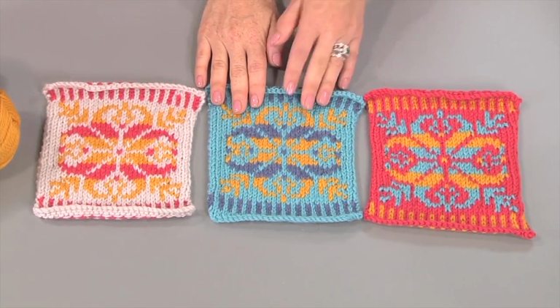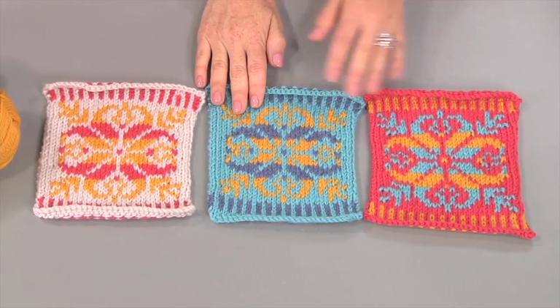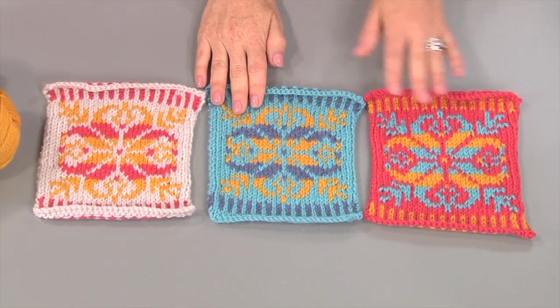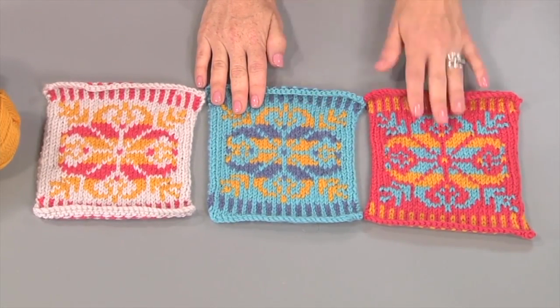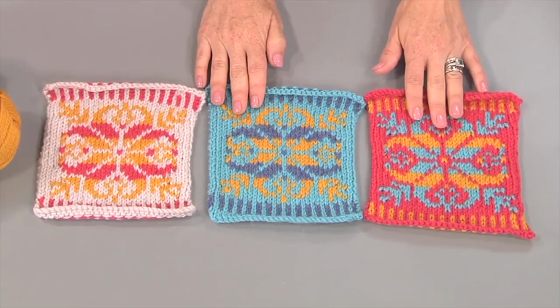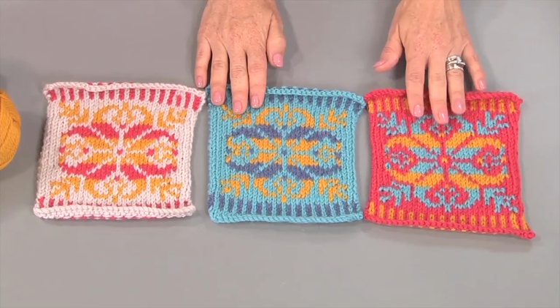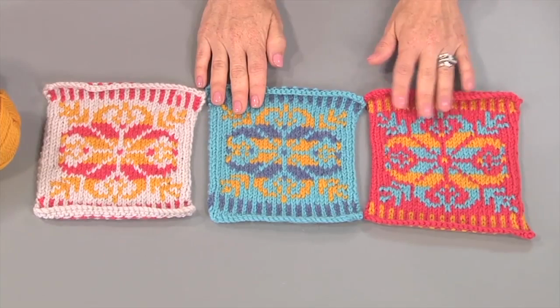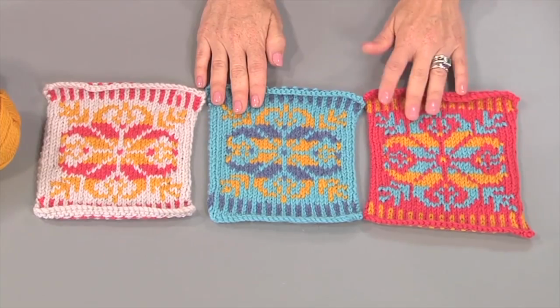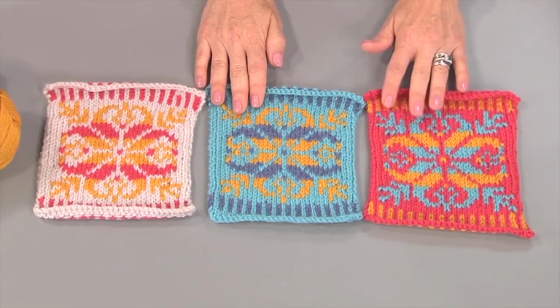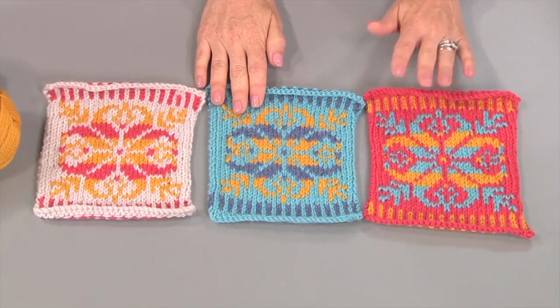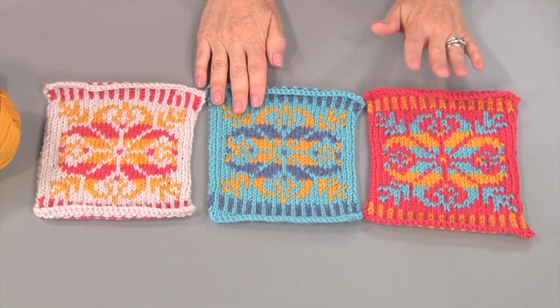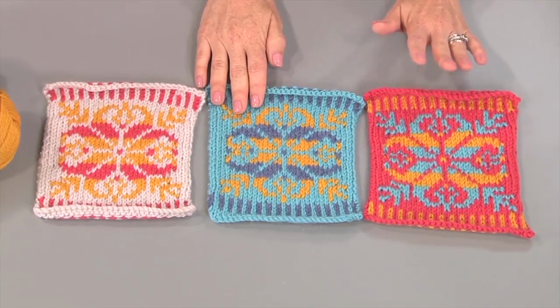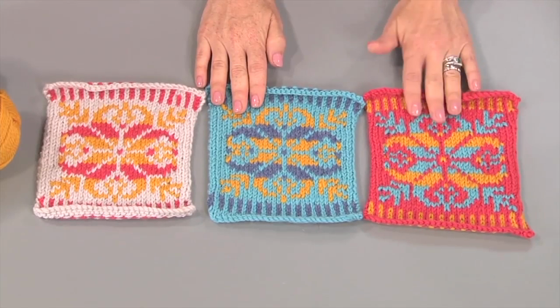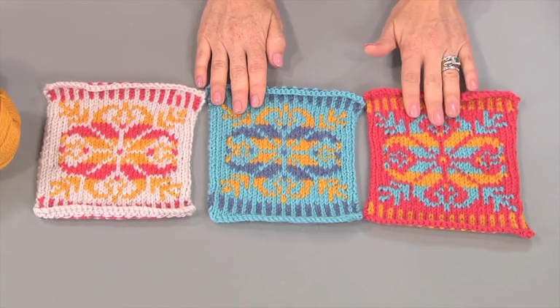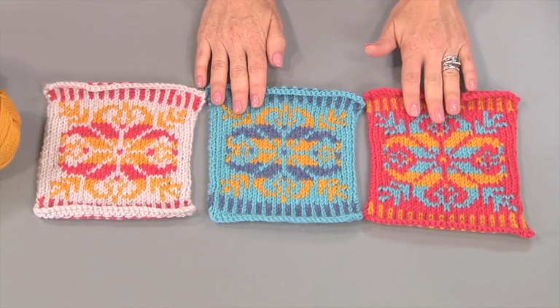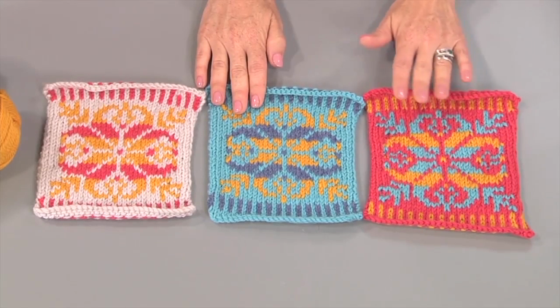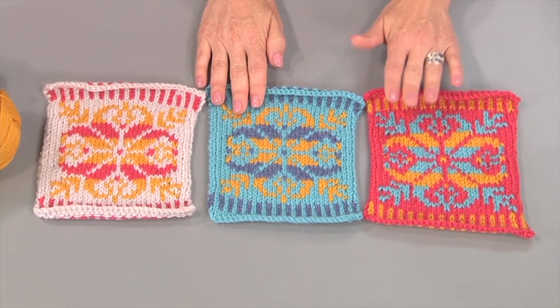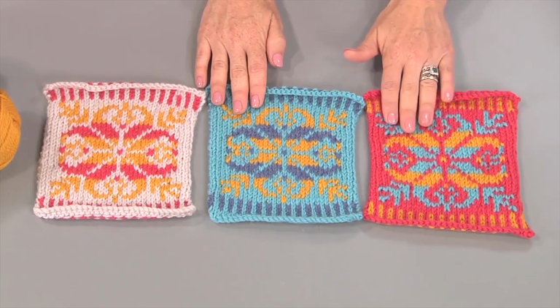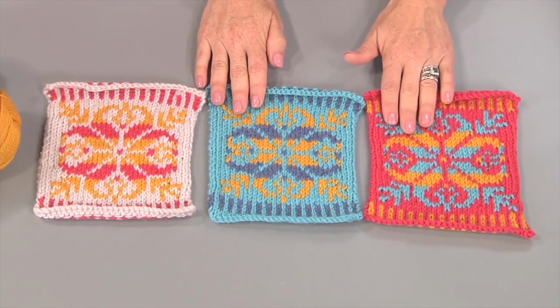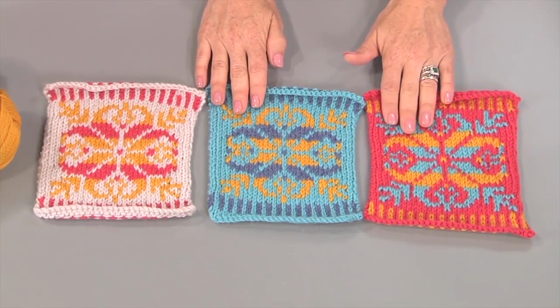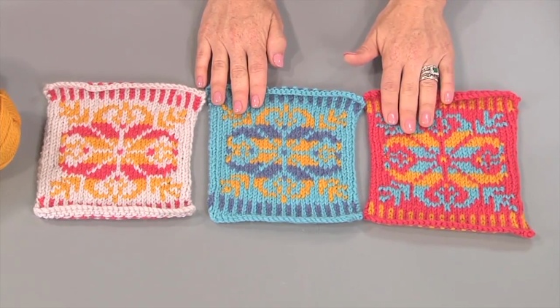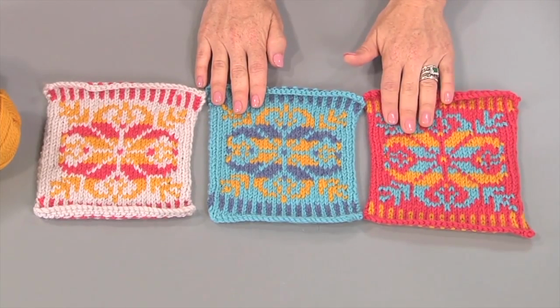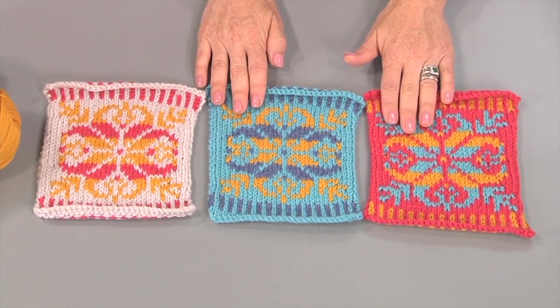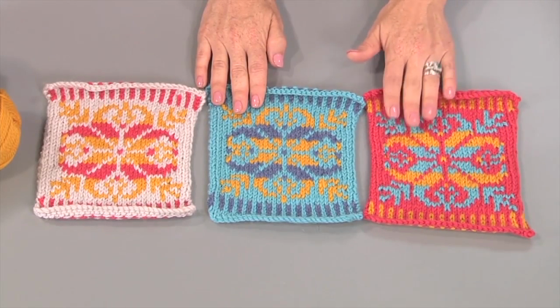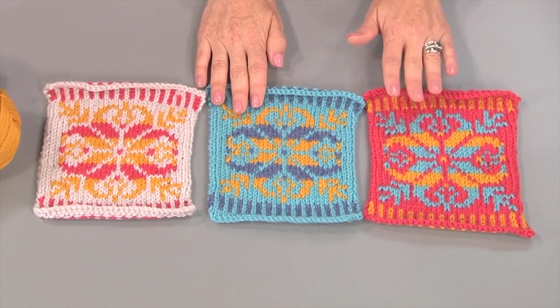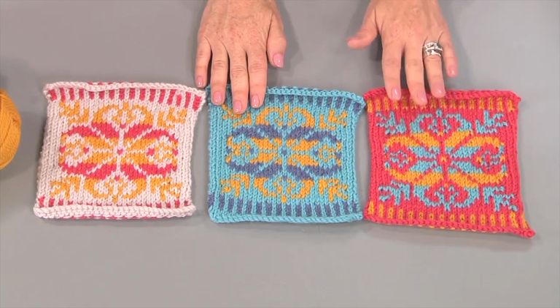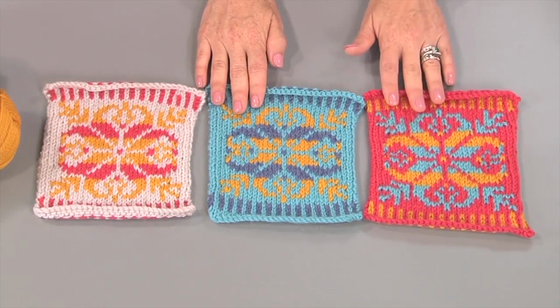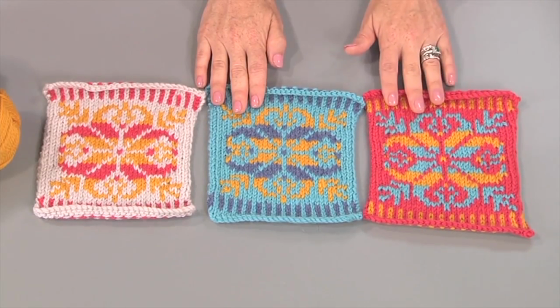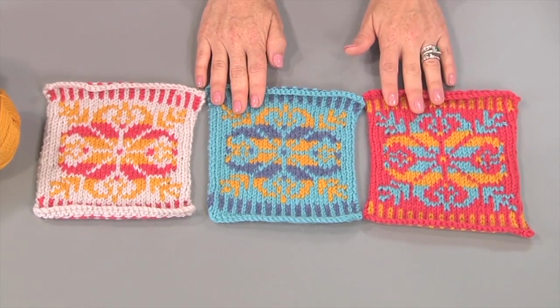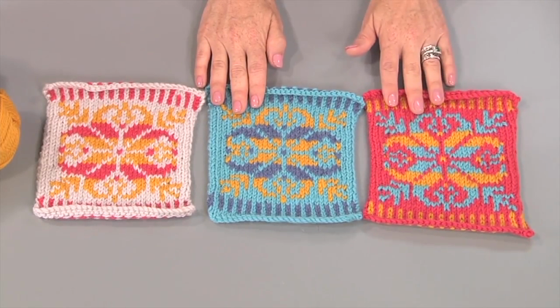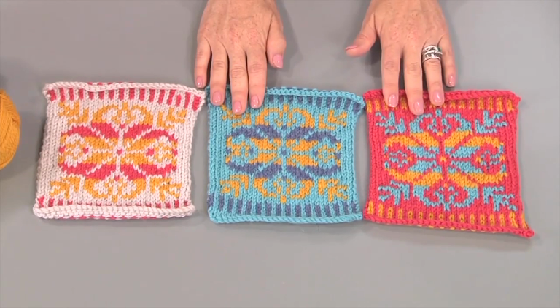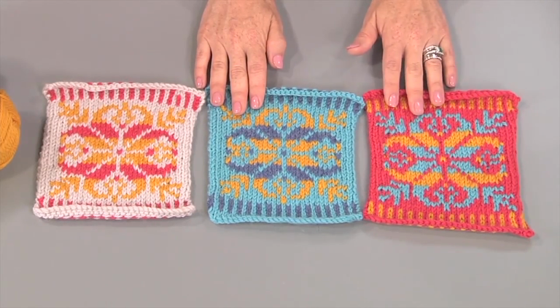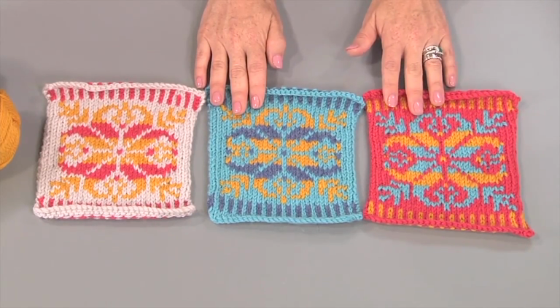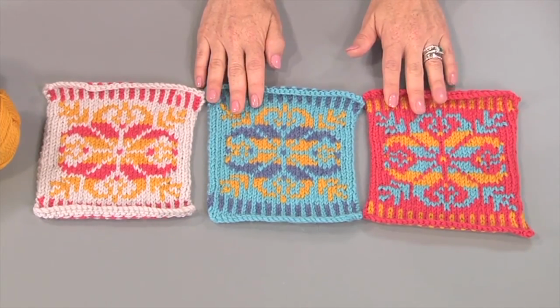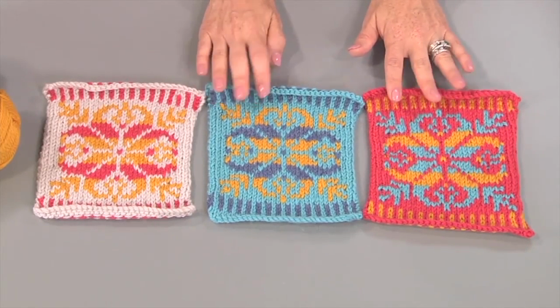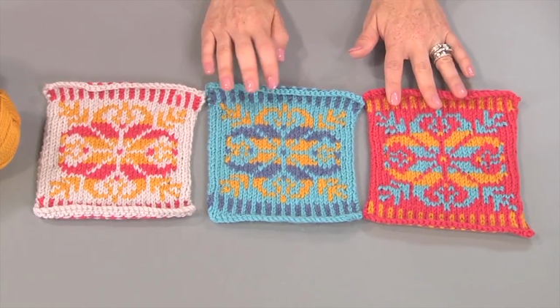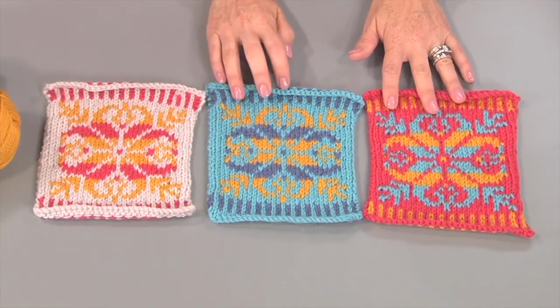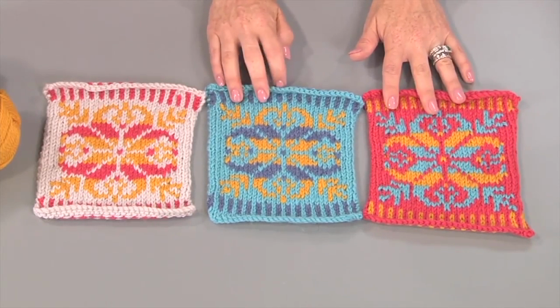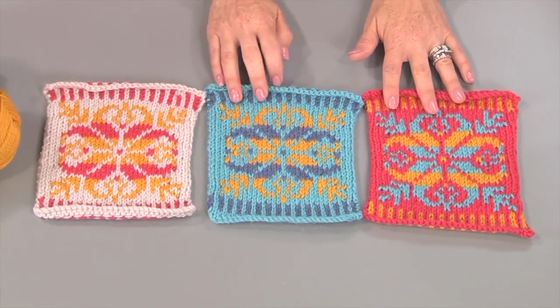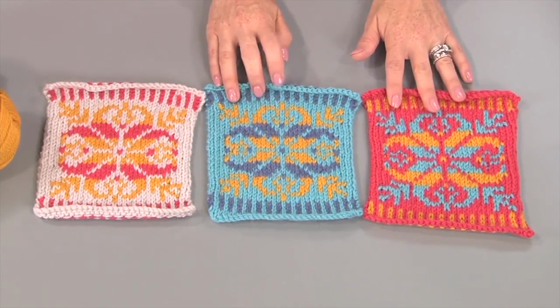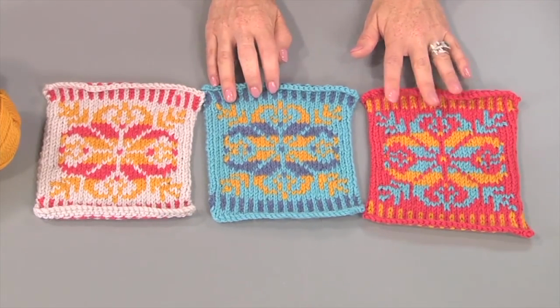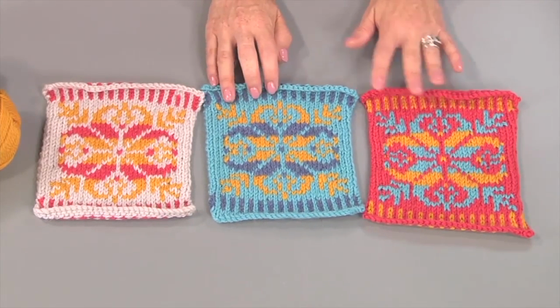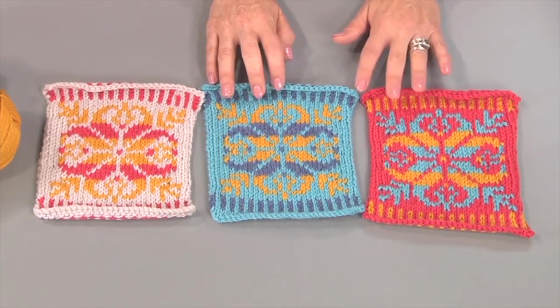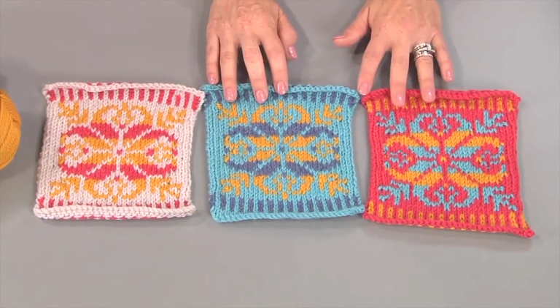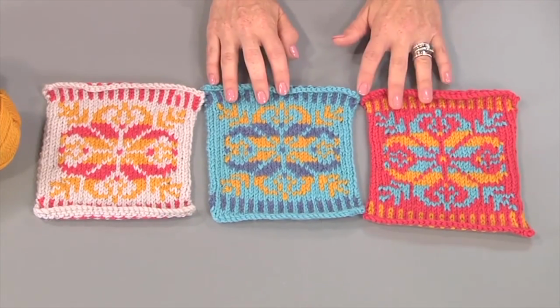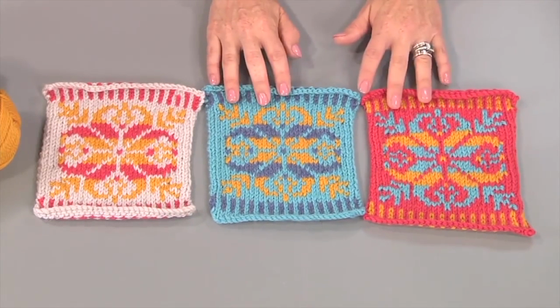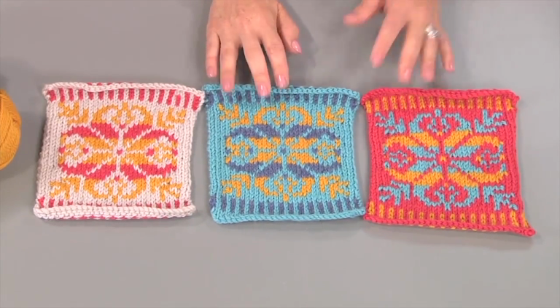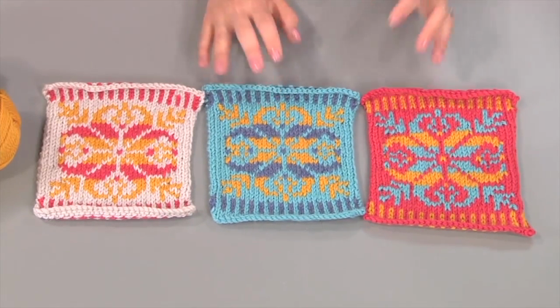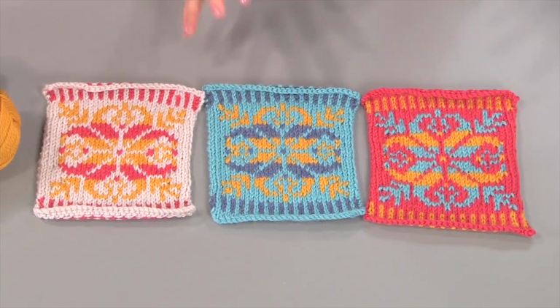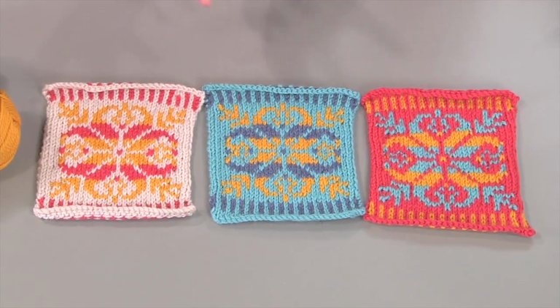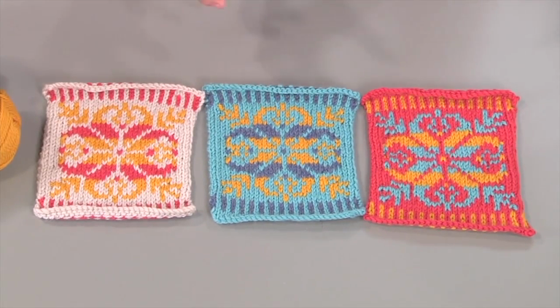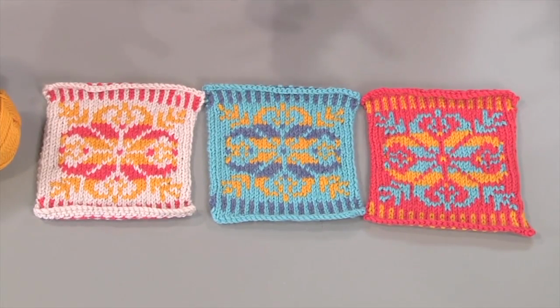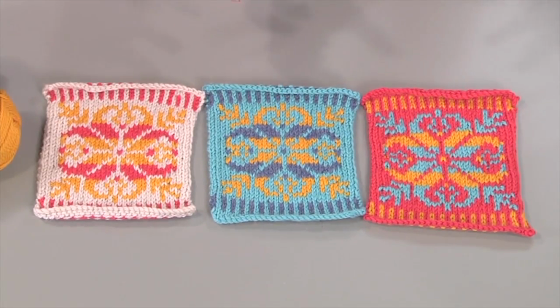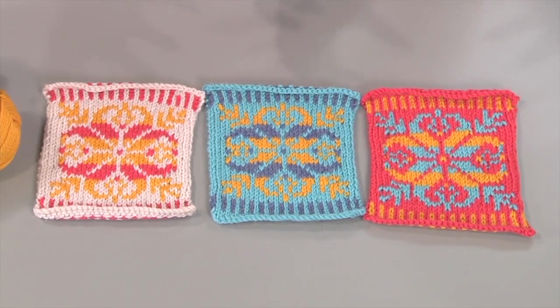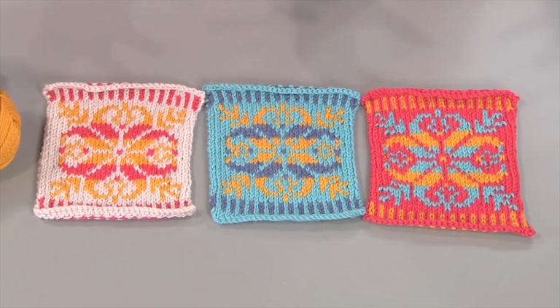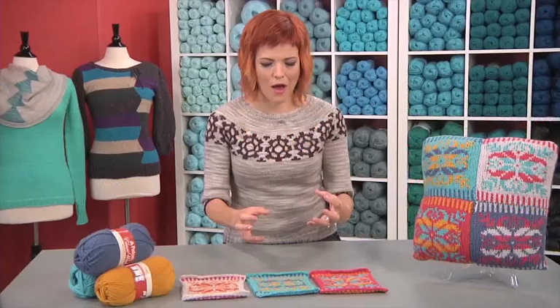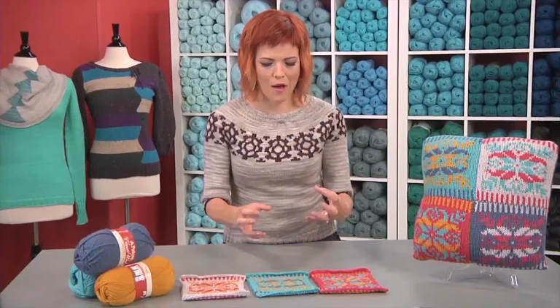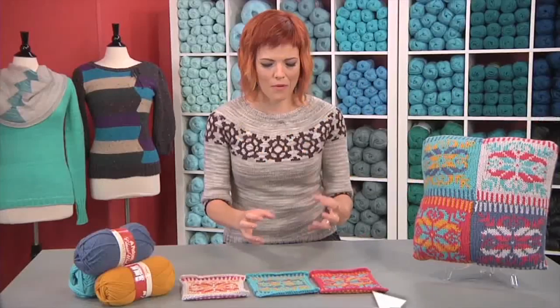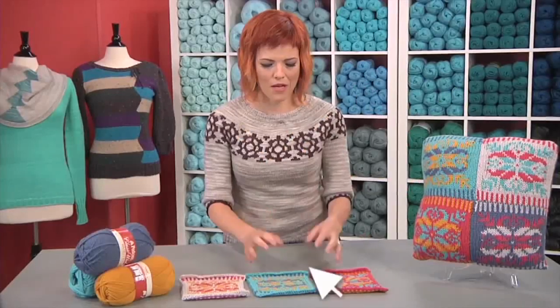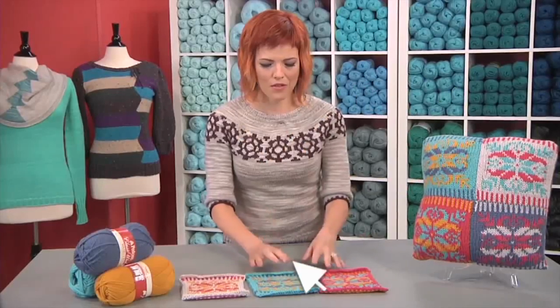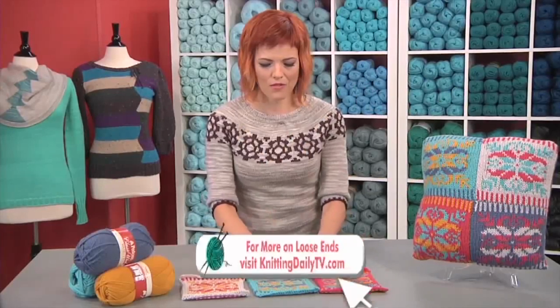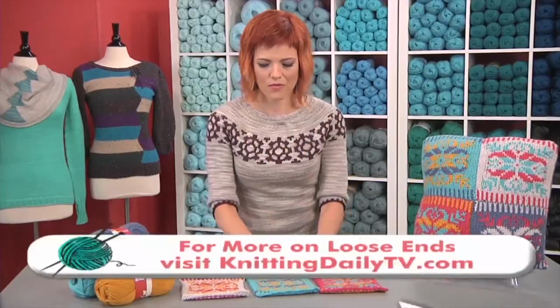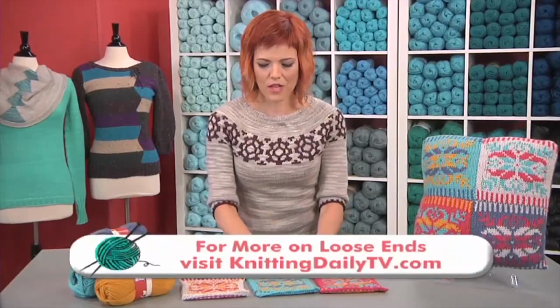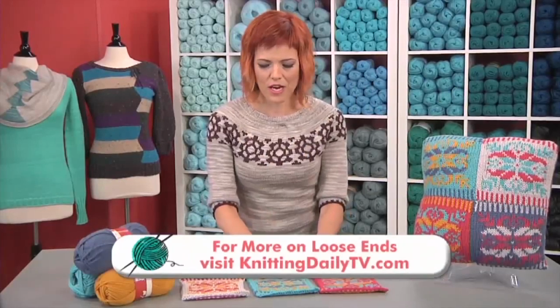And then this one — I love coral and turquoise together. So this one gives you a really nice sort of funky pop color flare.